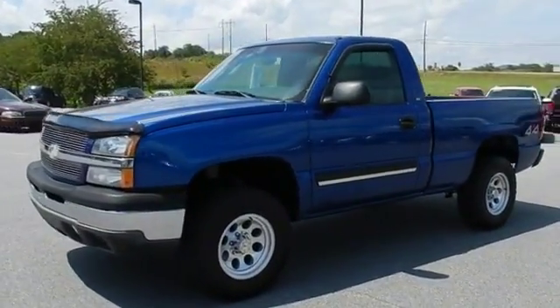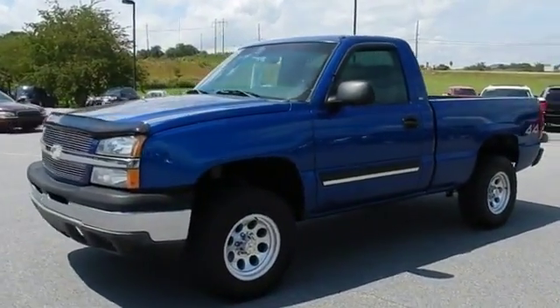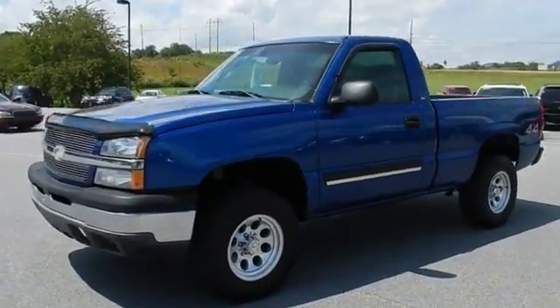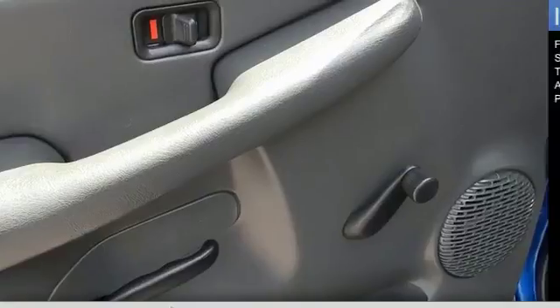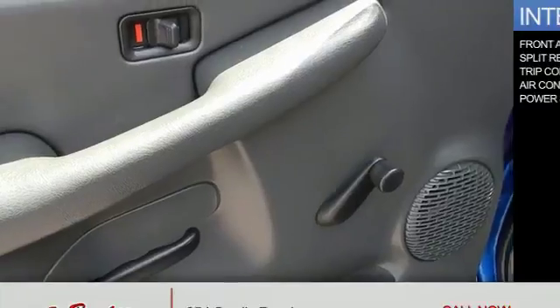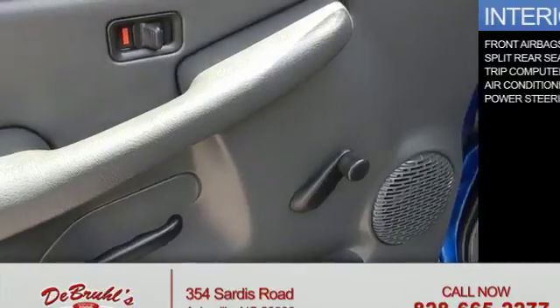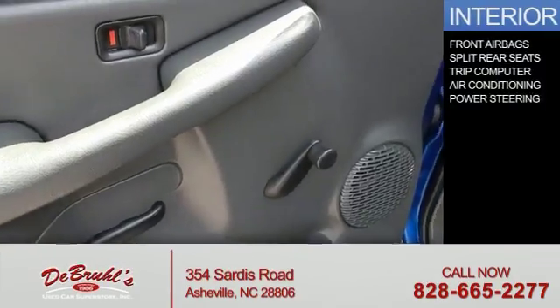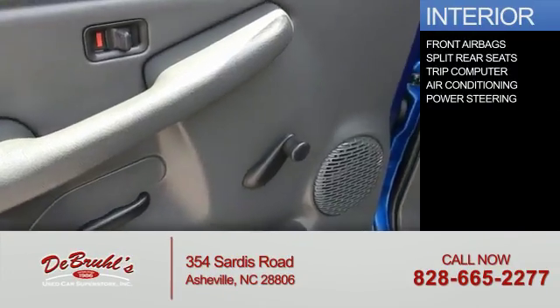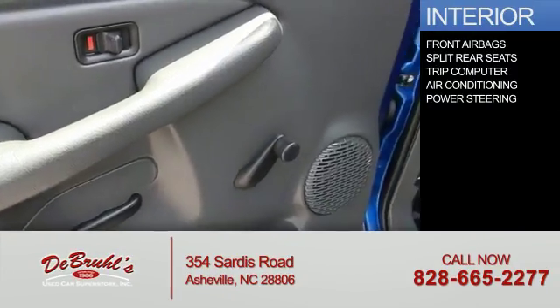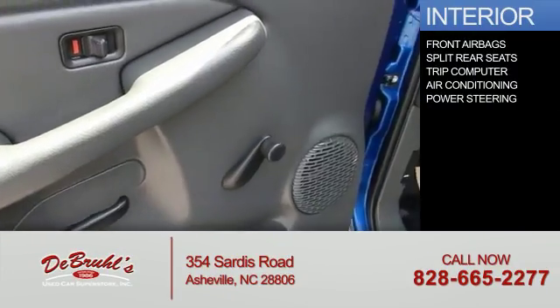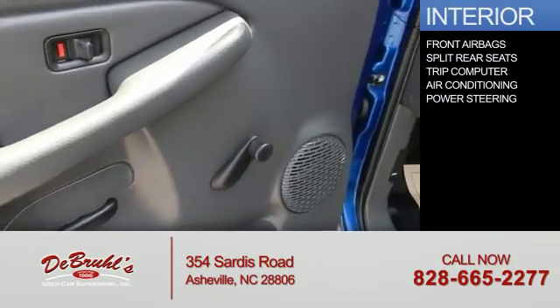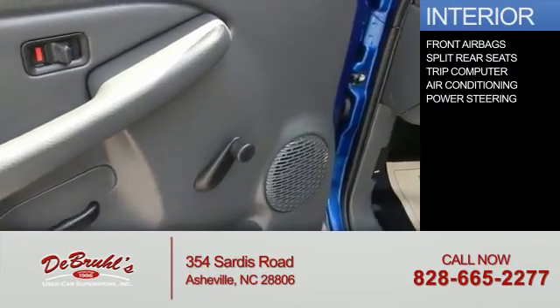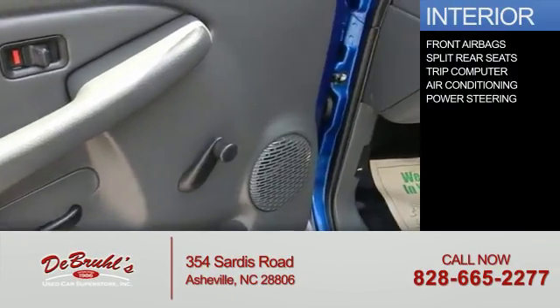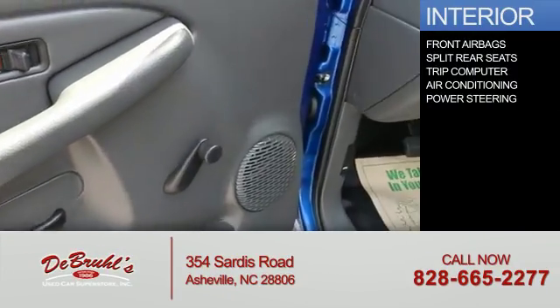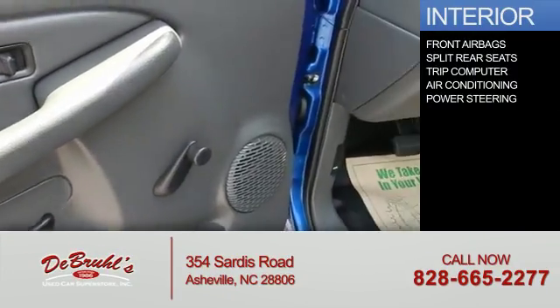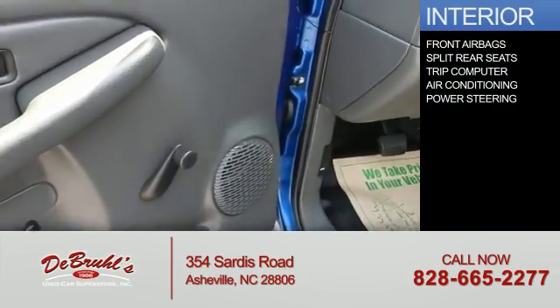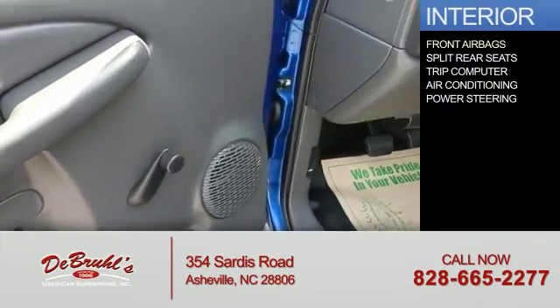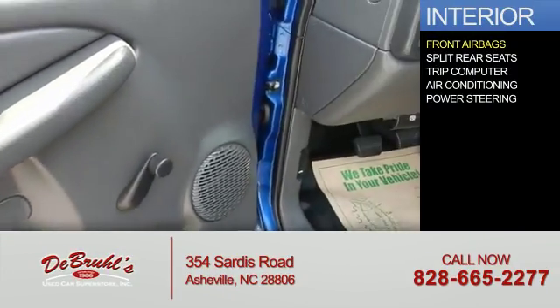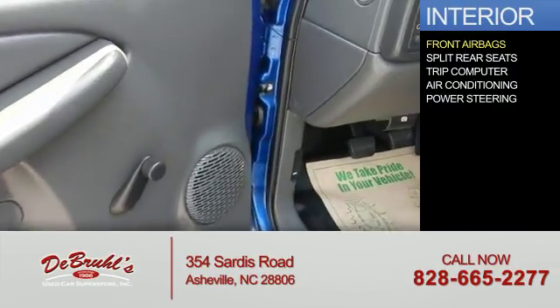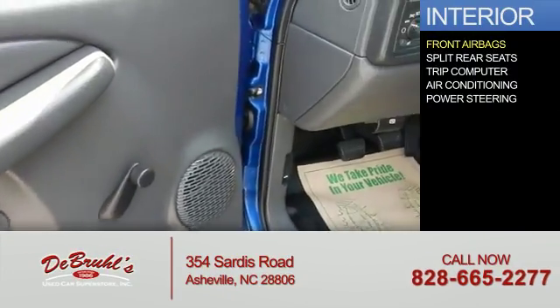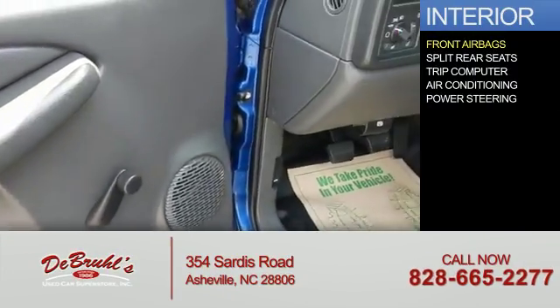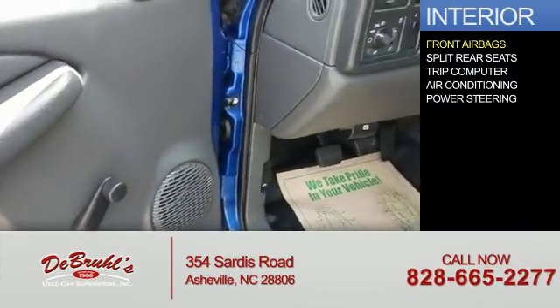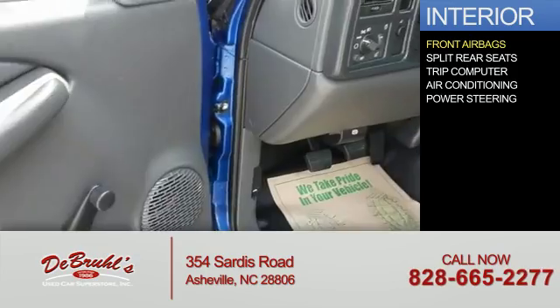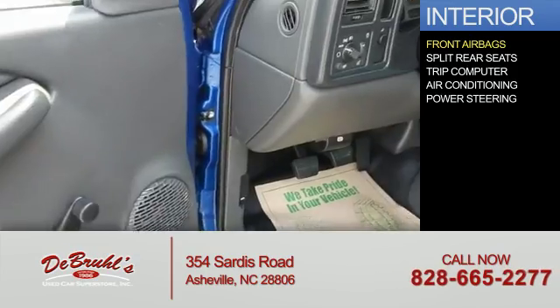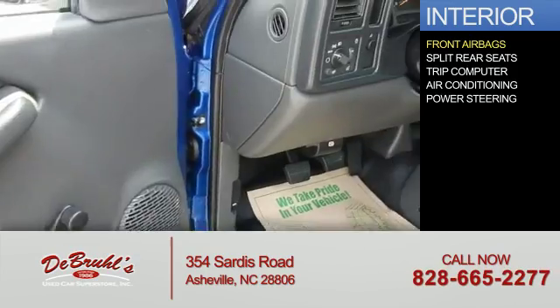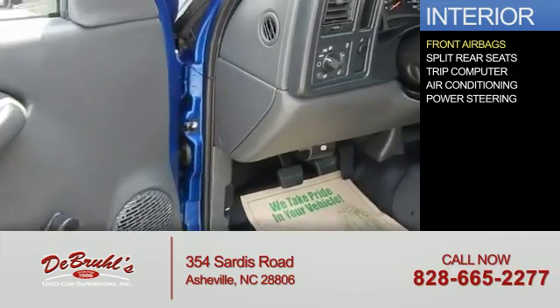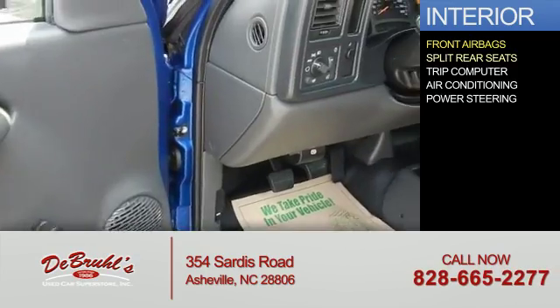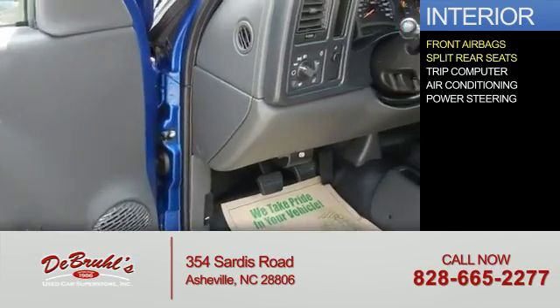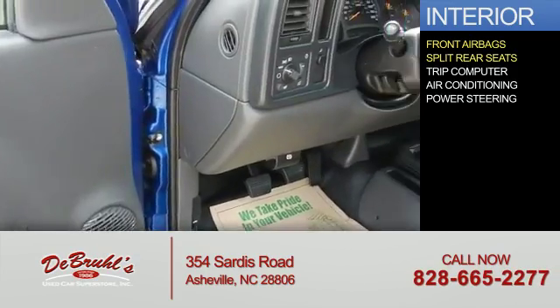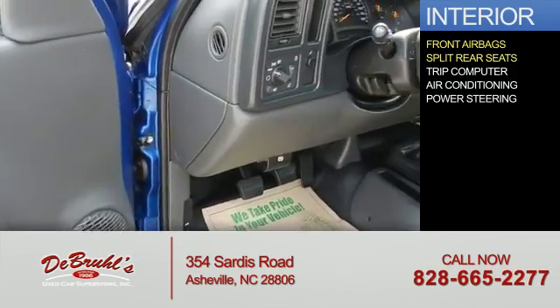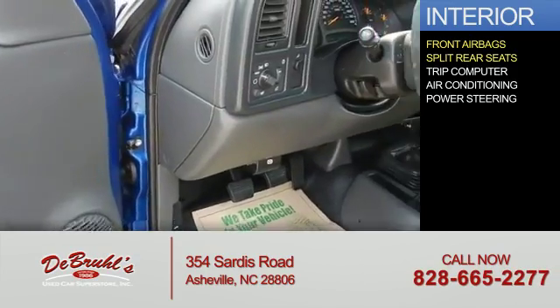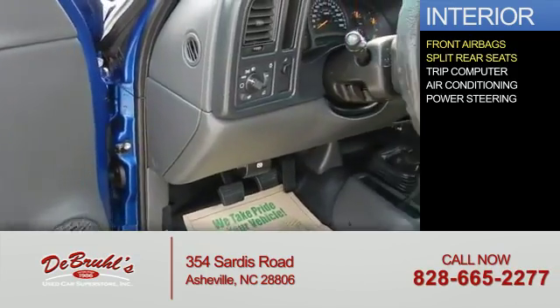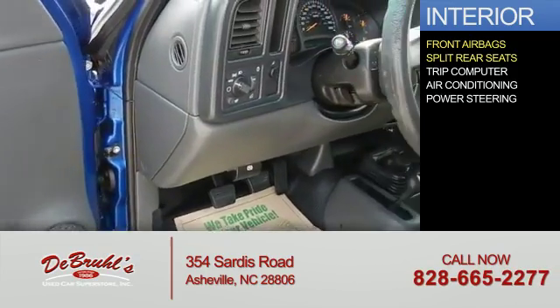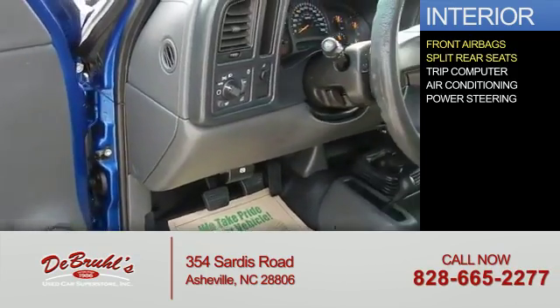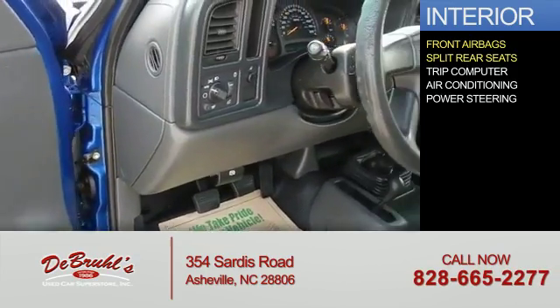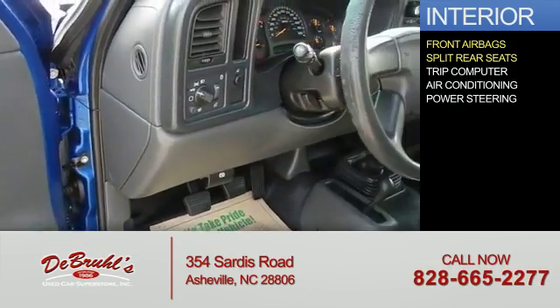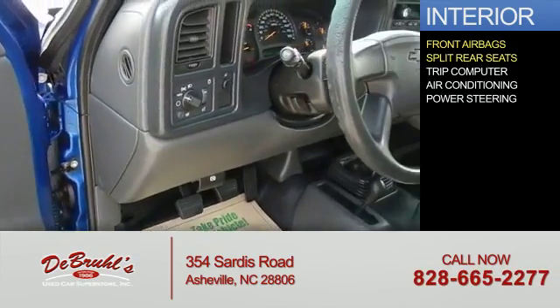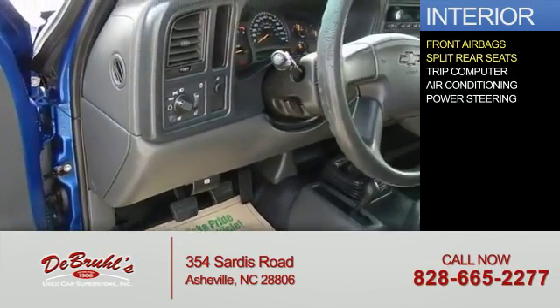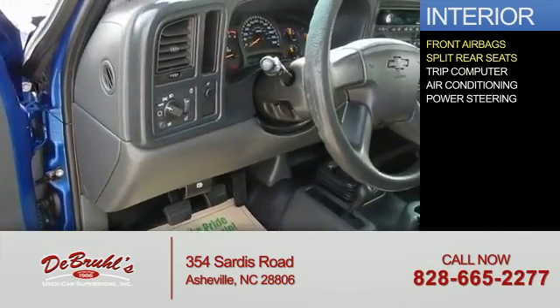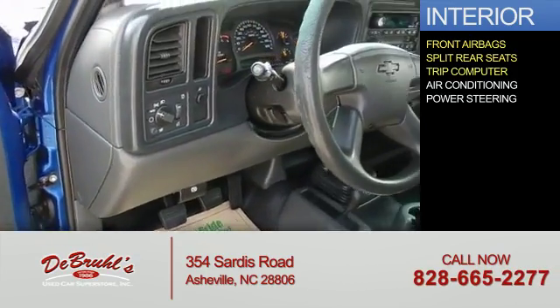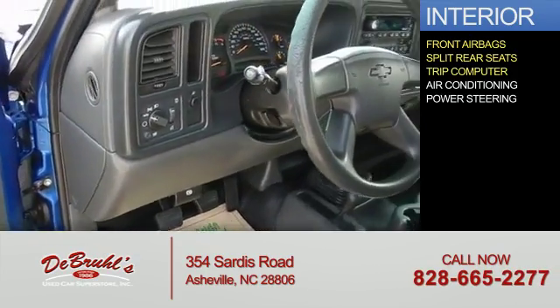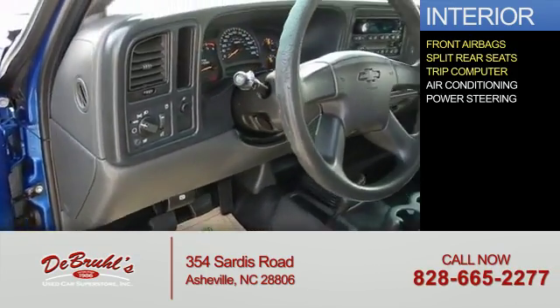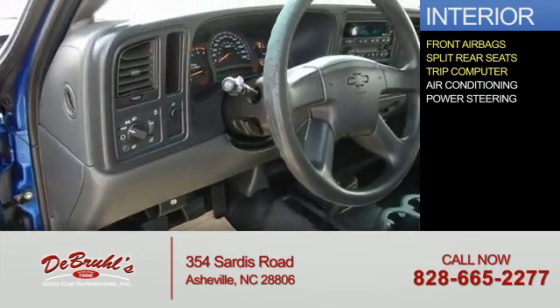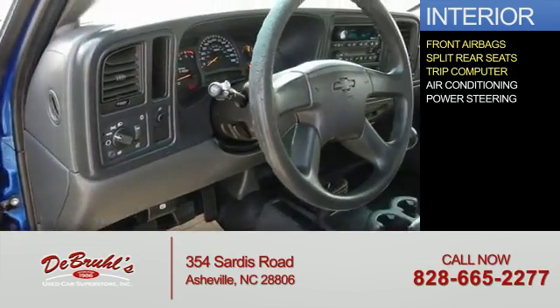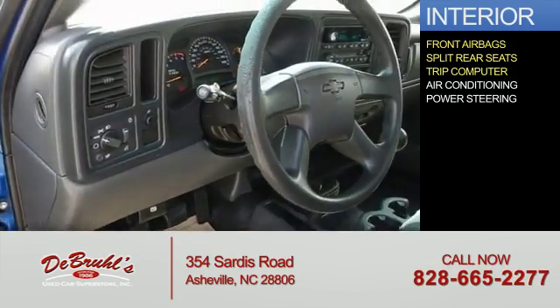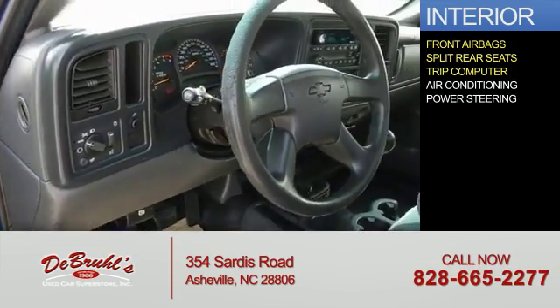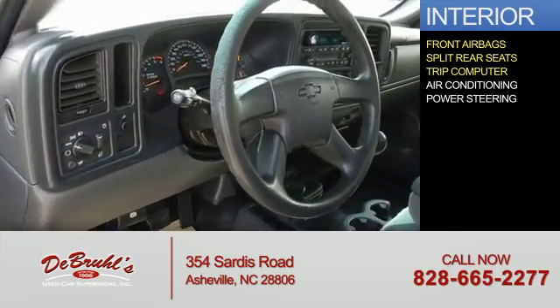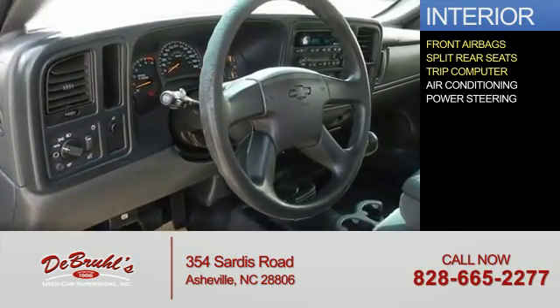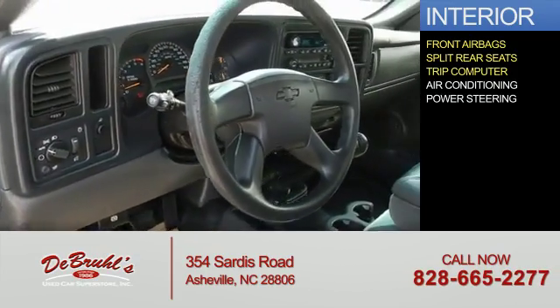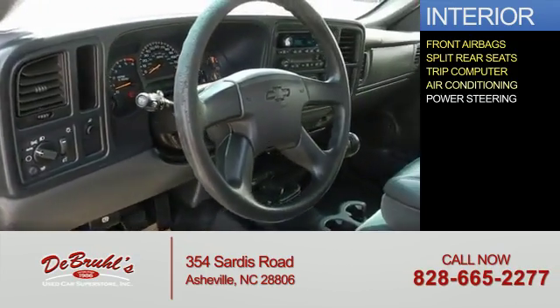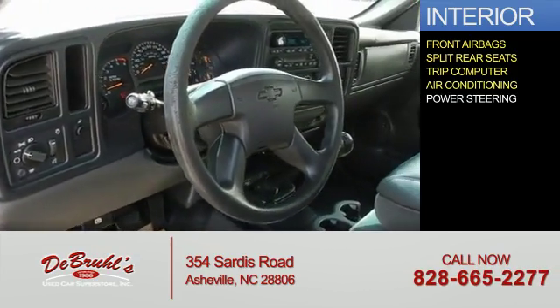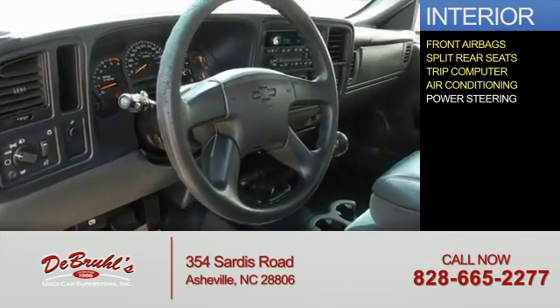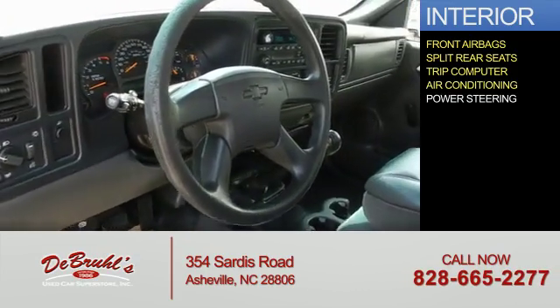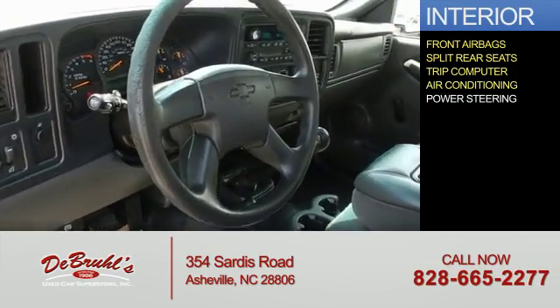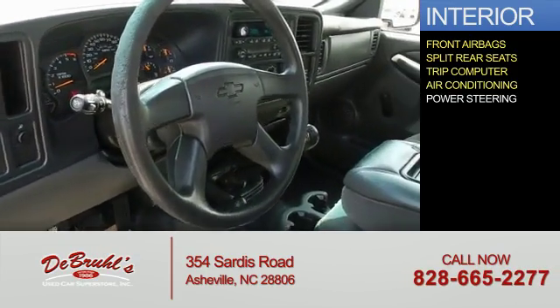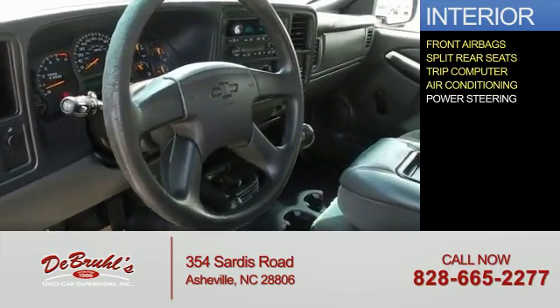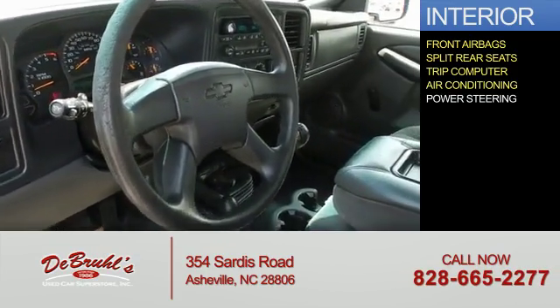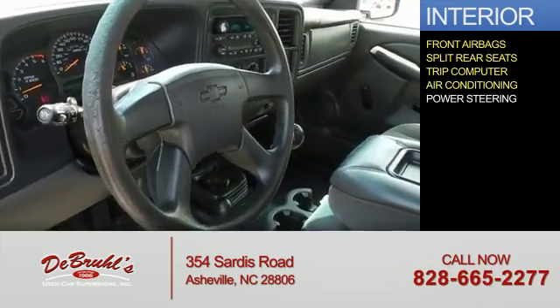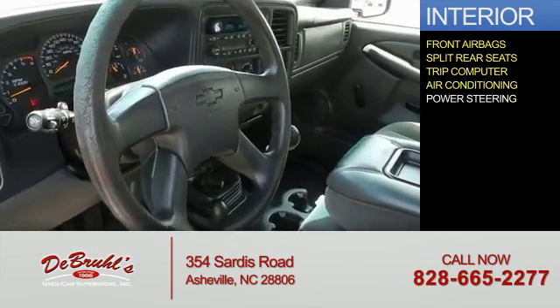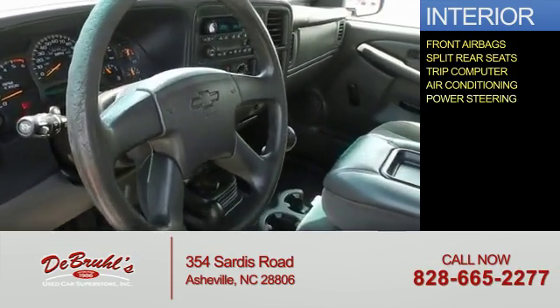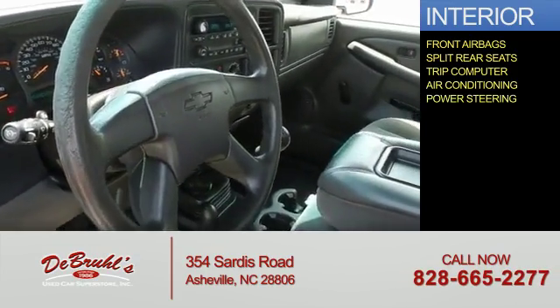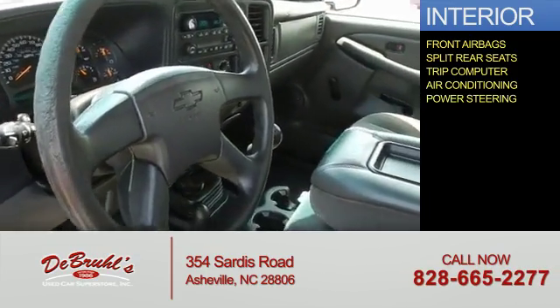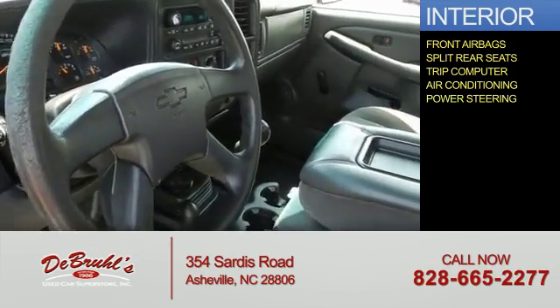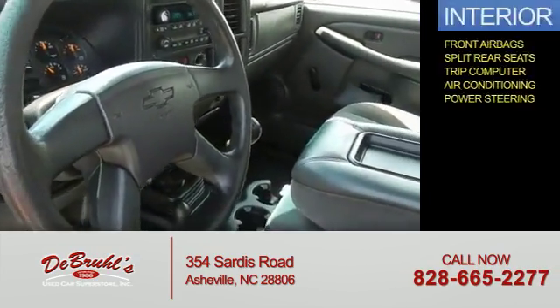Inside you'll find front airbags, split rear seats, a trip computer, air conditioning, and power steering.